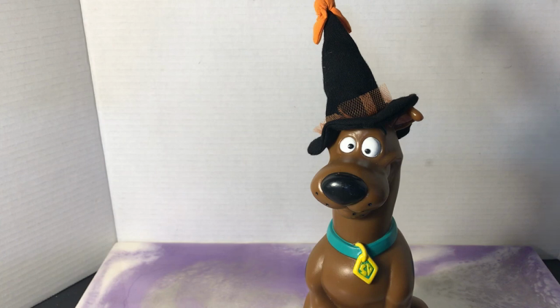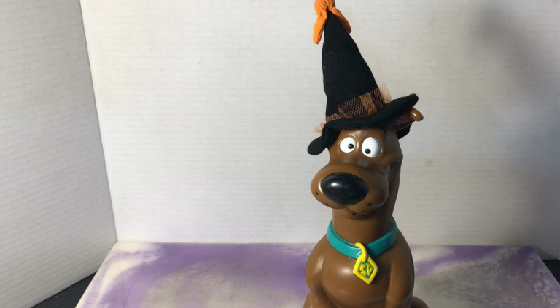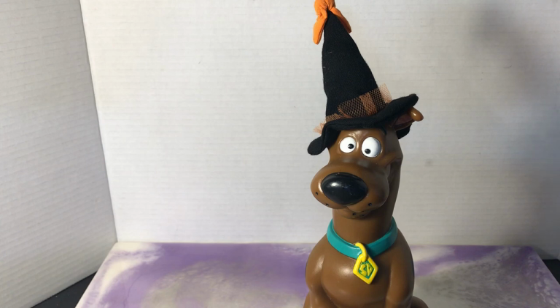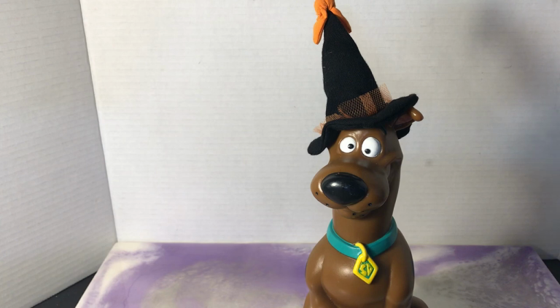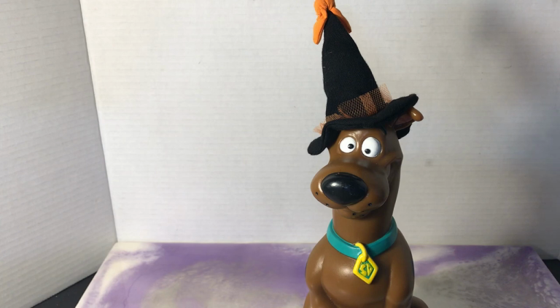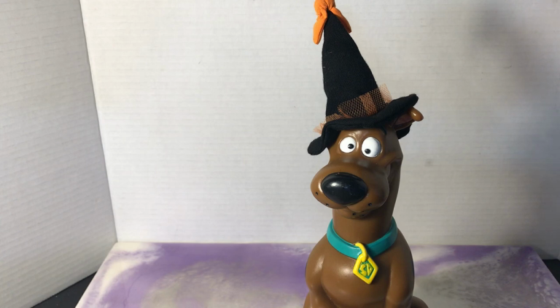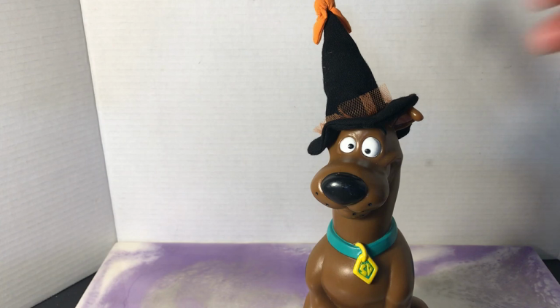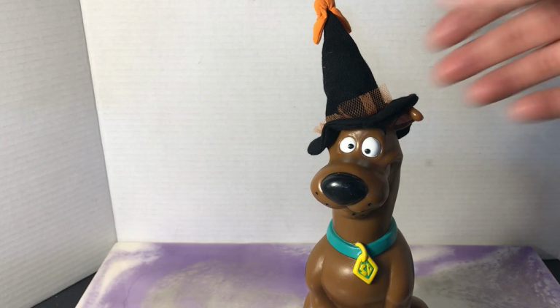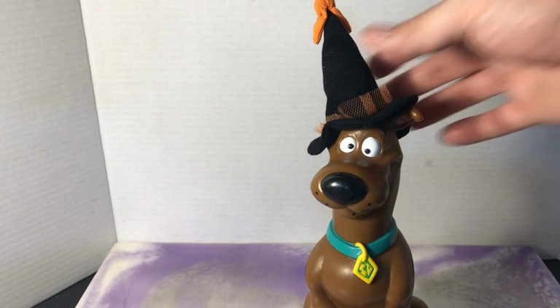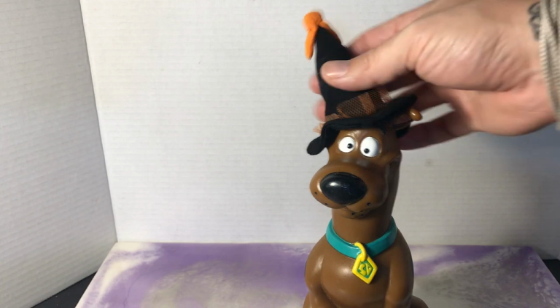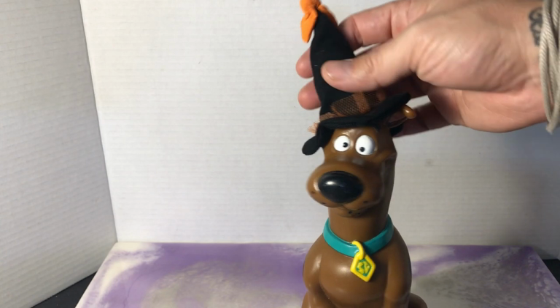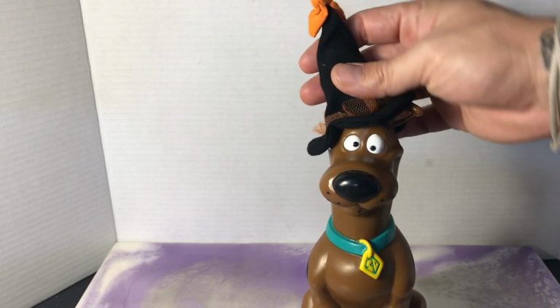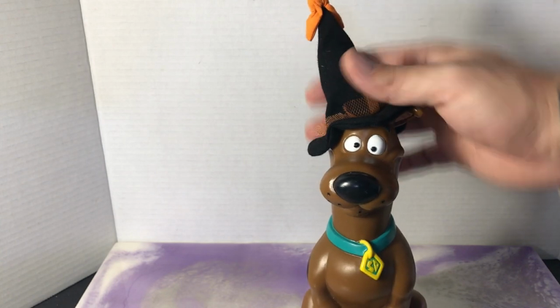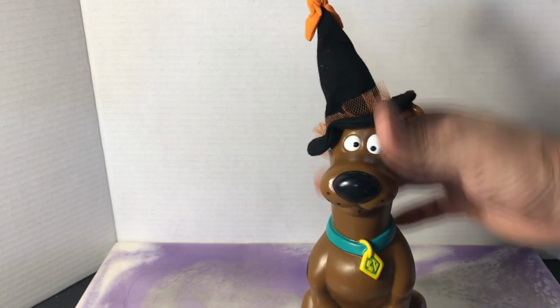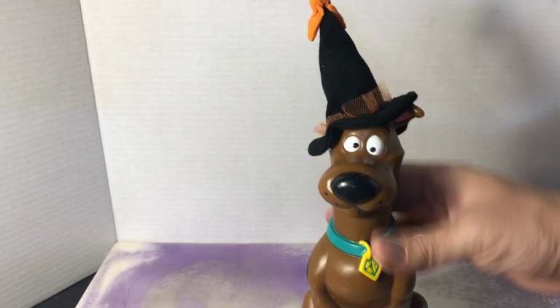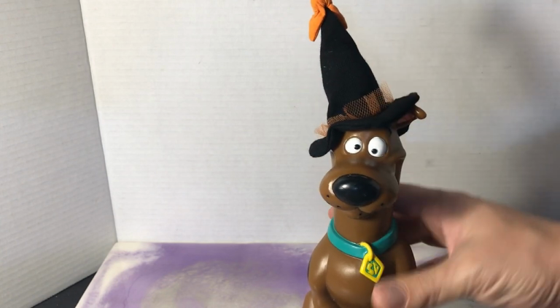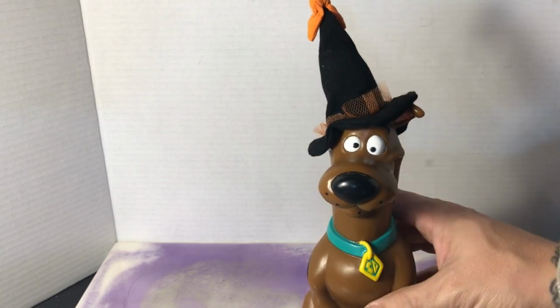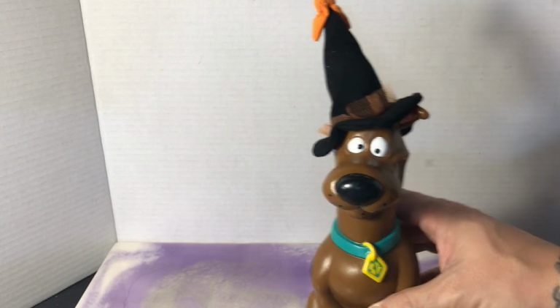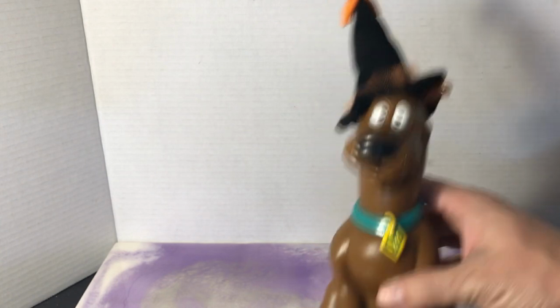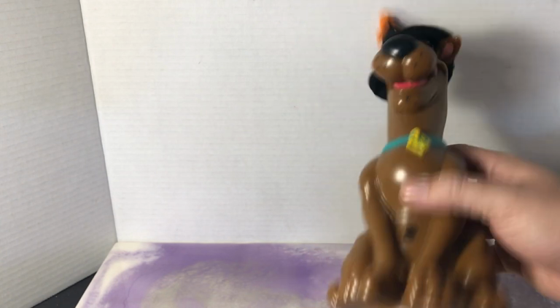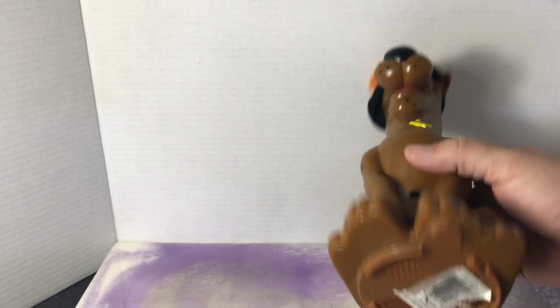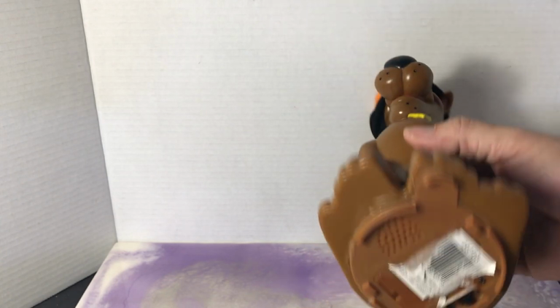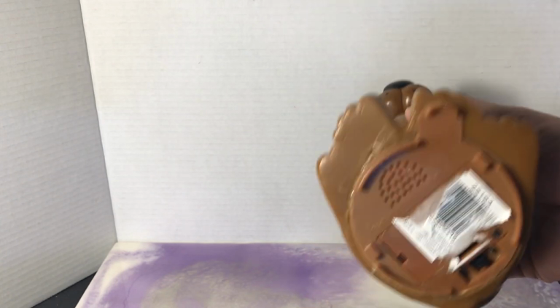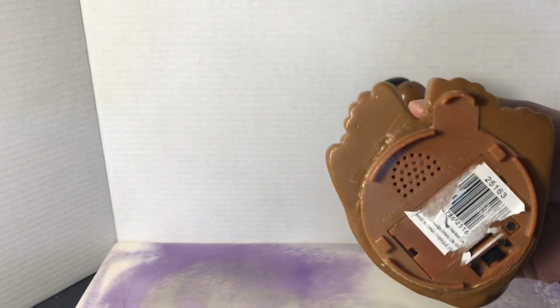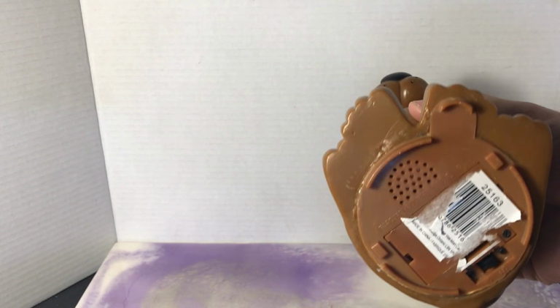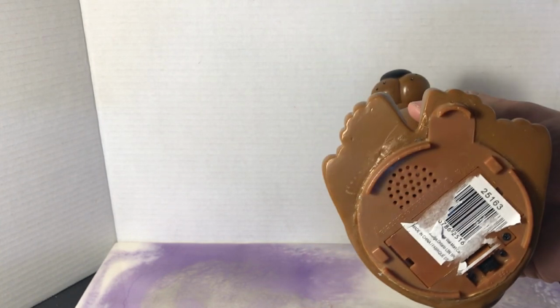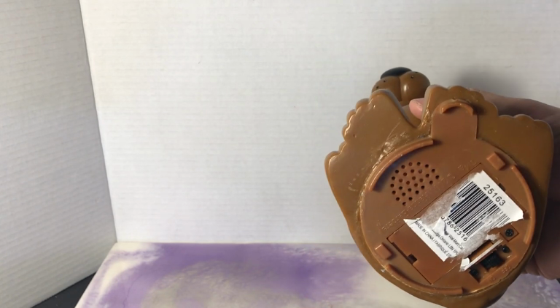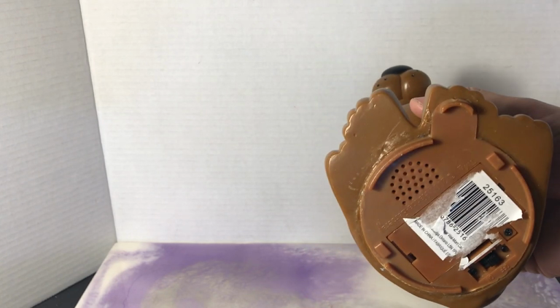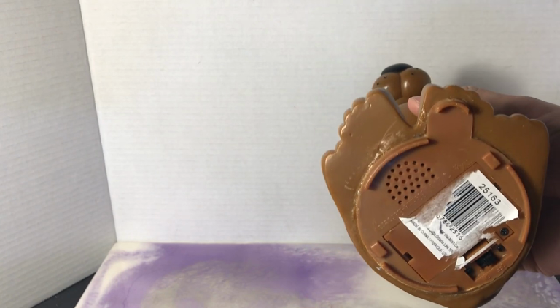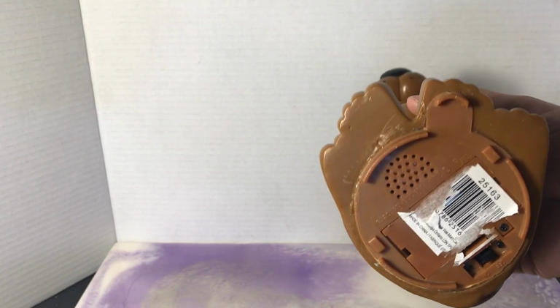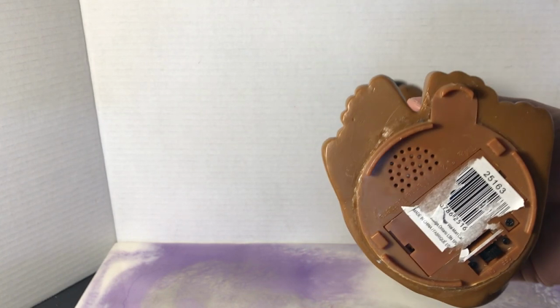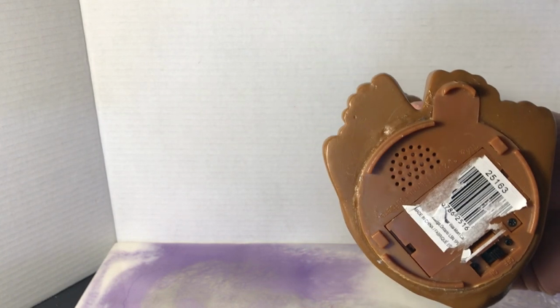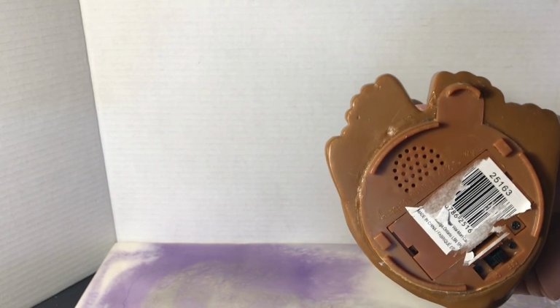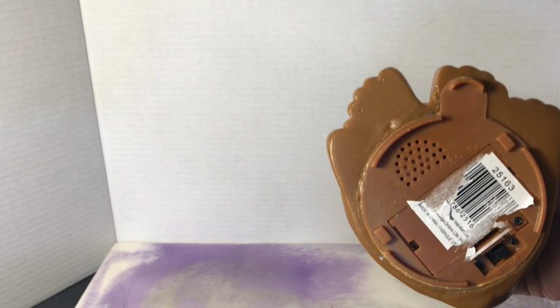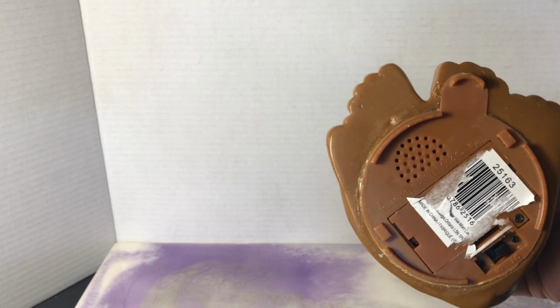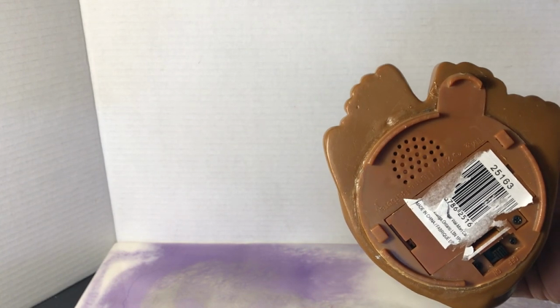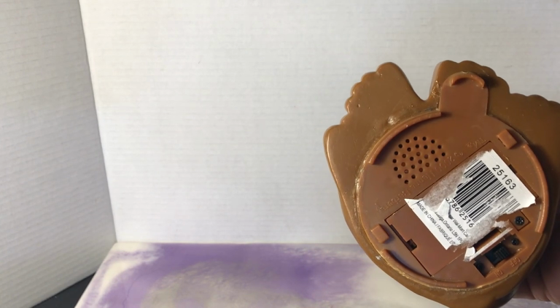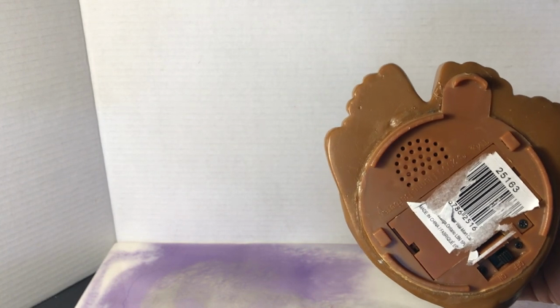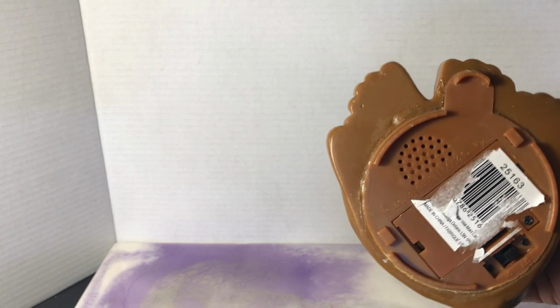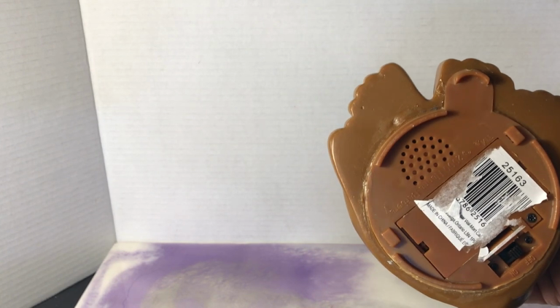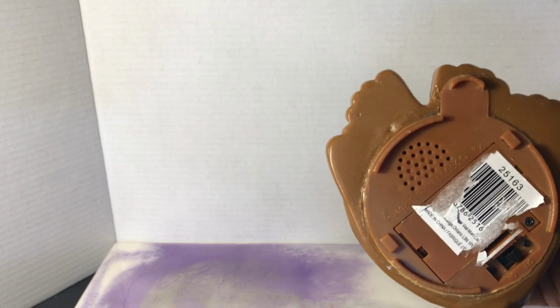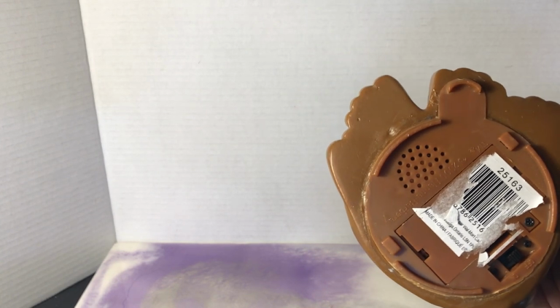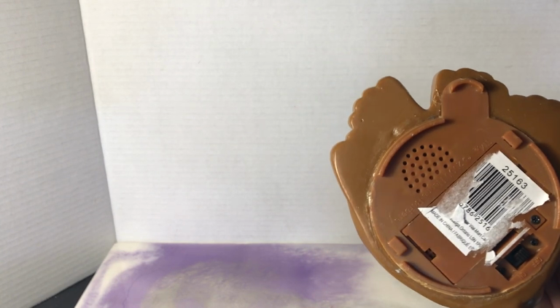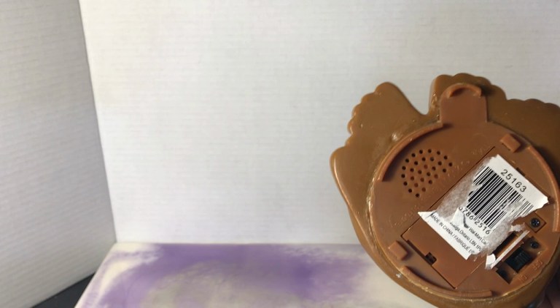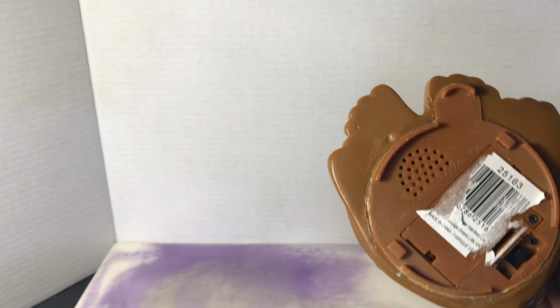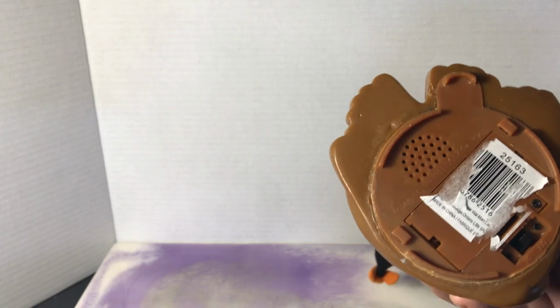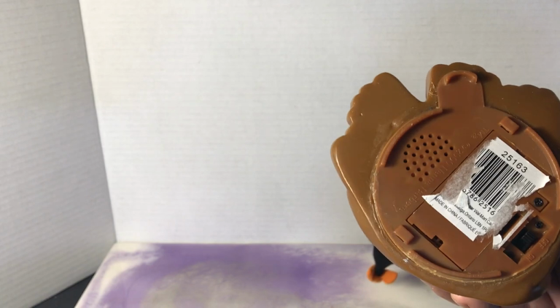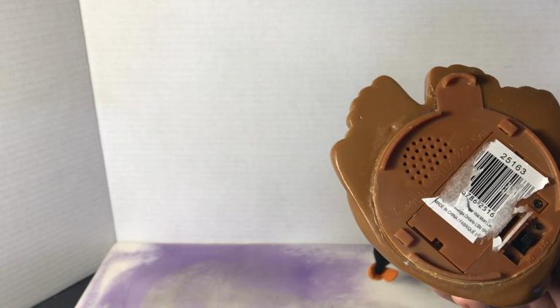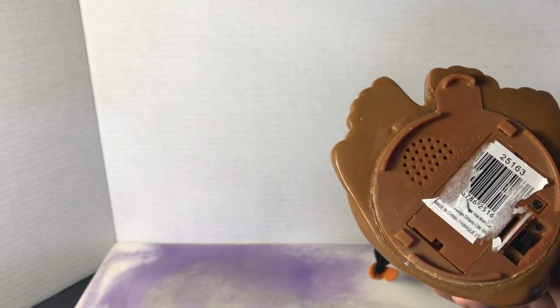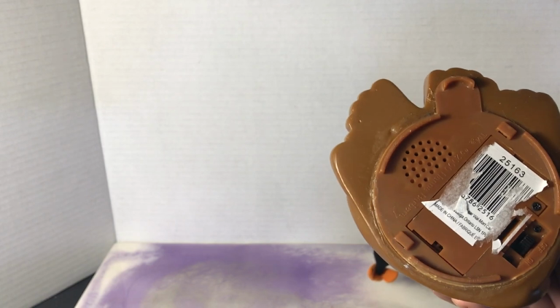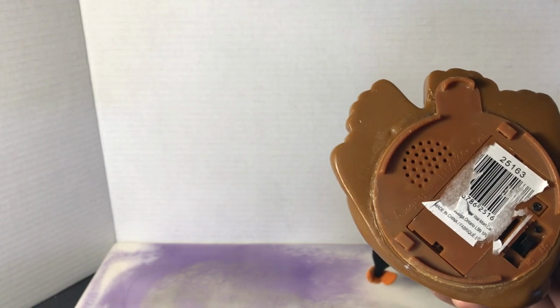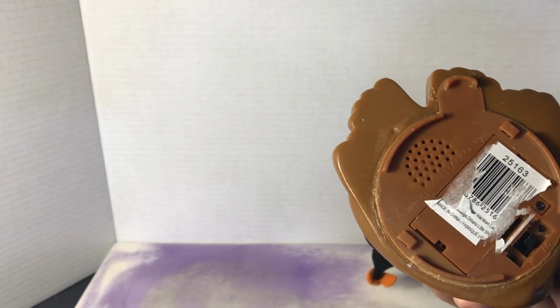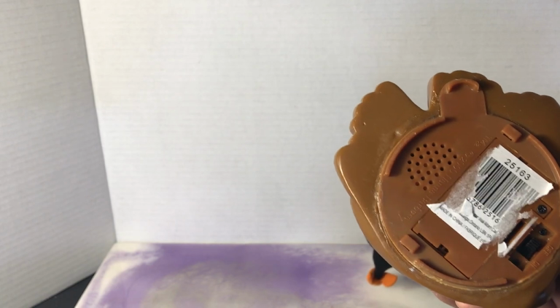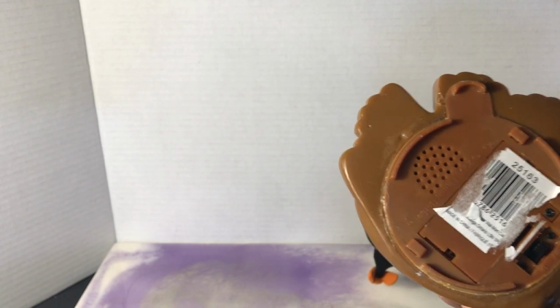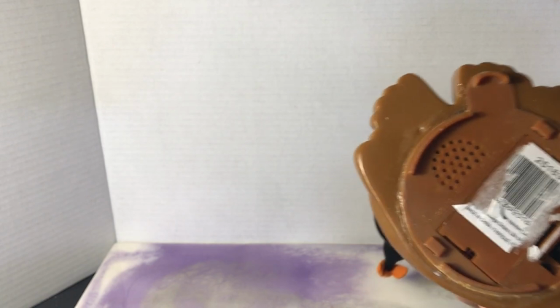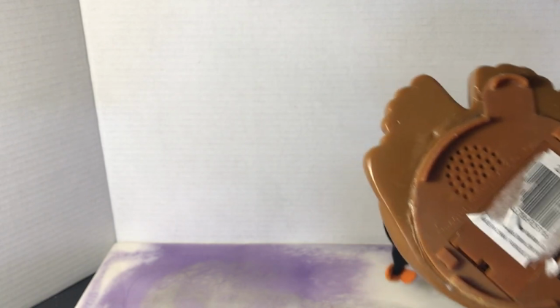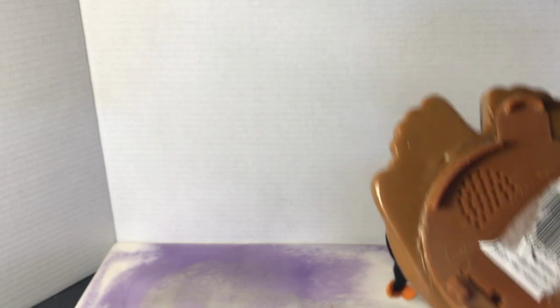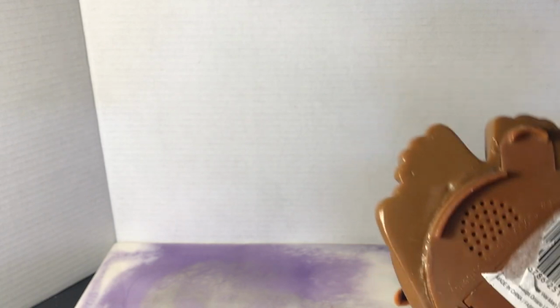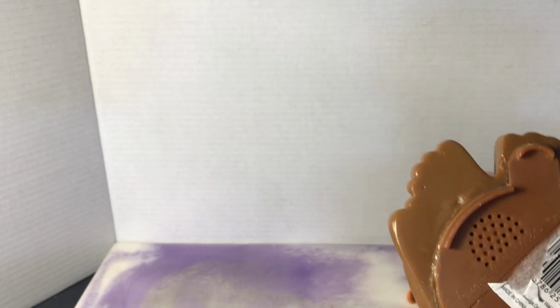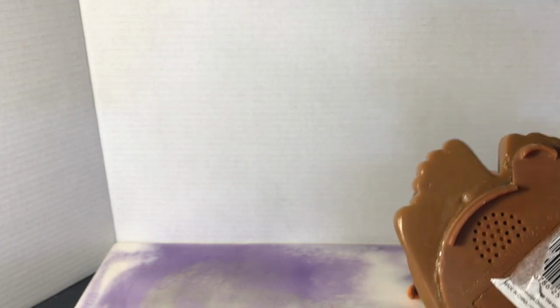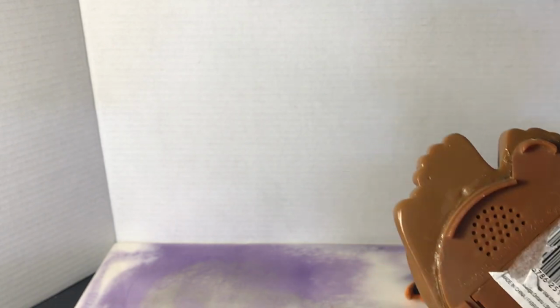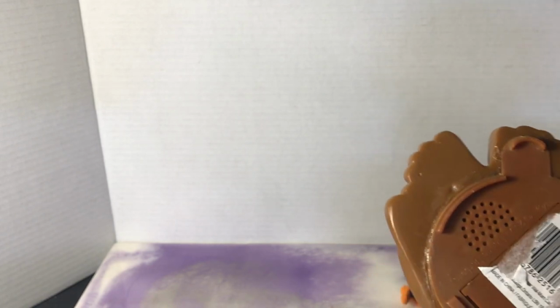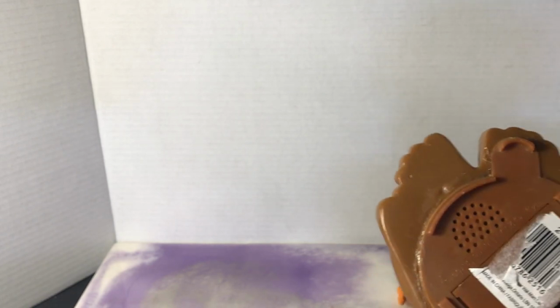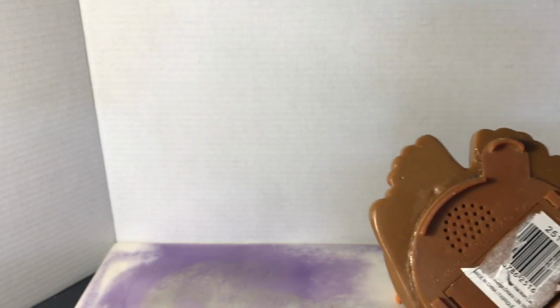Scooby's got his witch hat on — it's a 2000 Hanna-Barbera piece. Looks like there's an on and off button obviously.